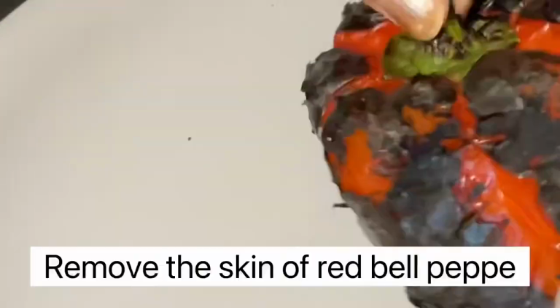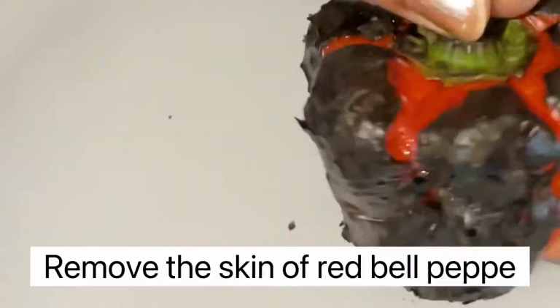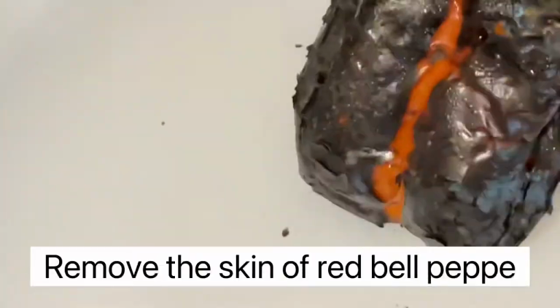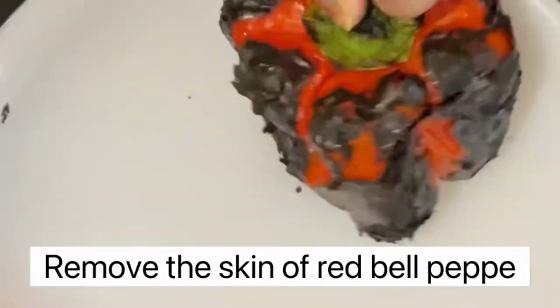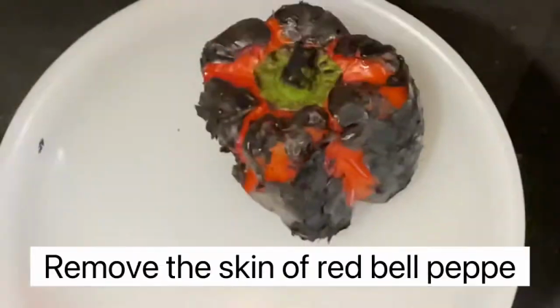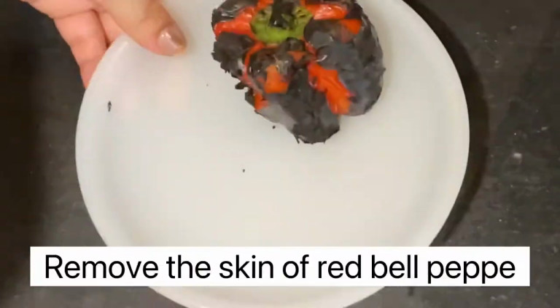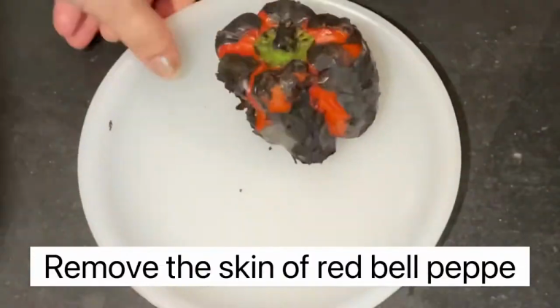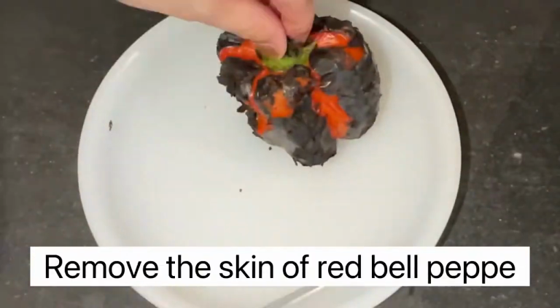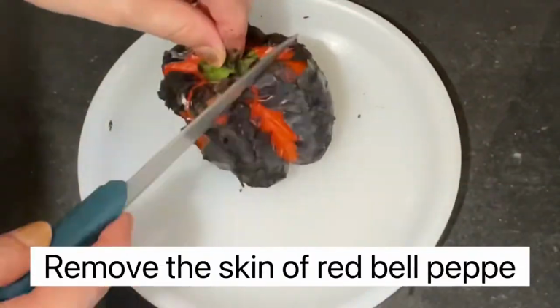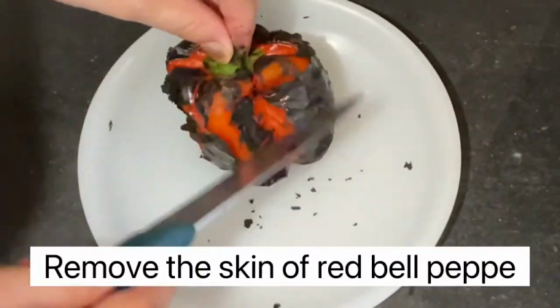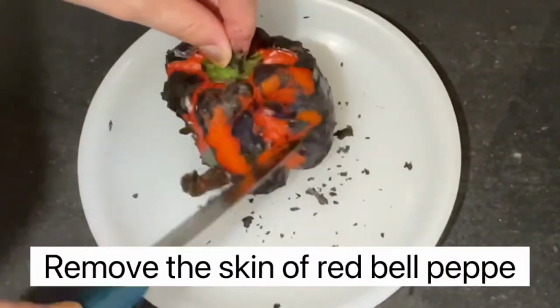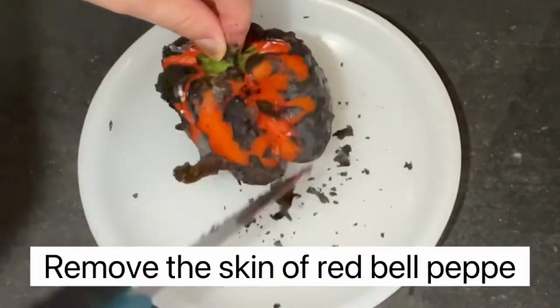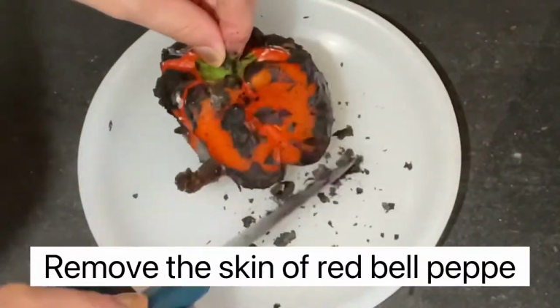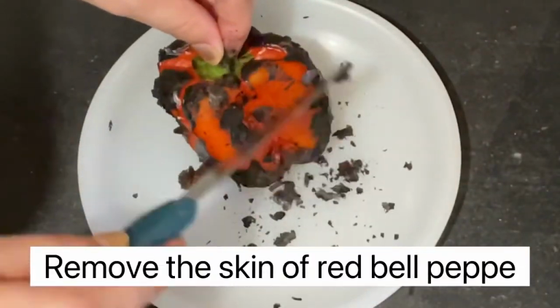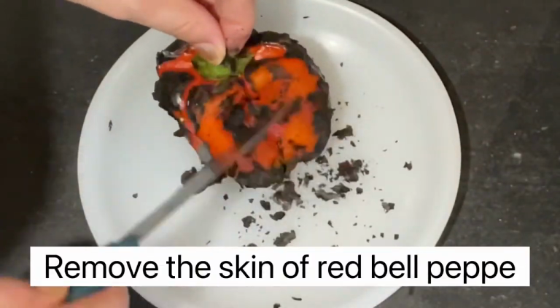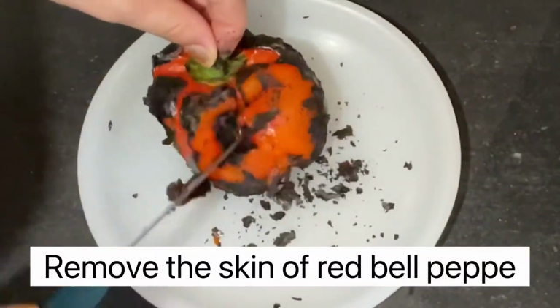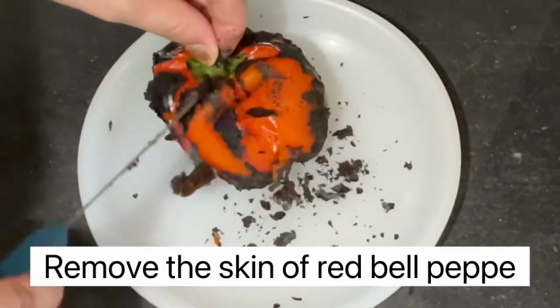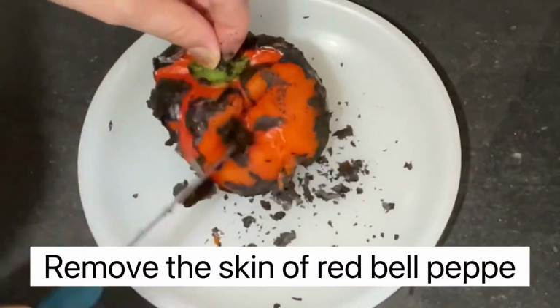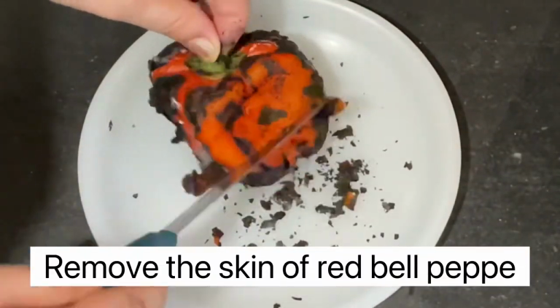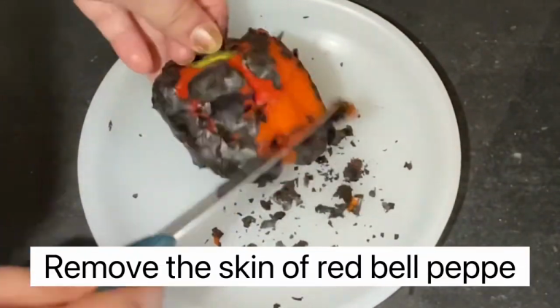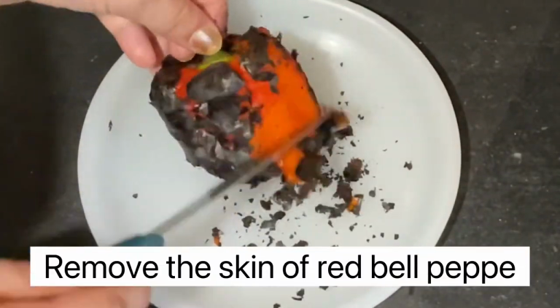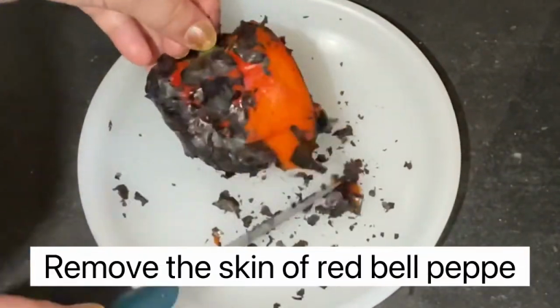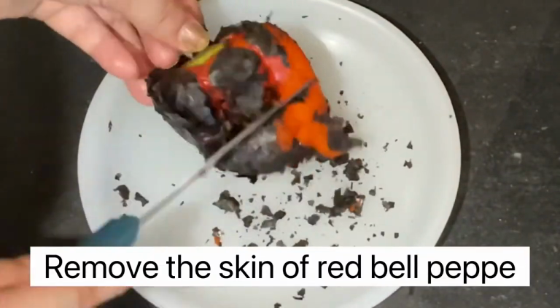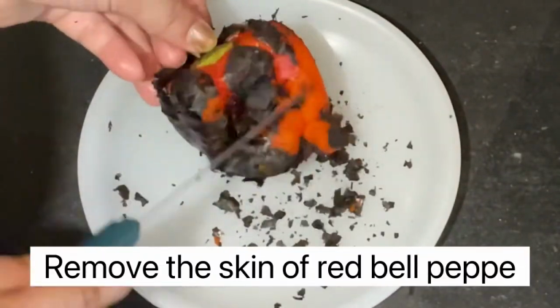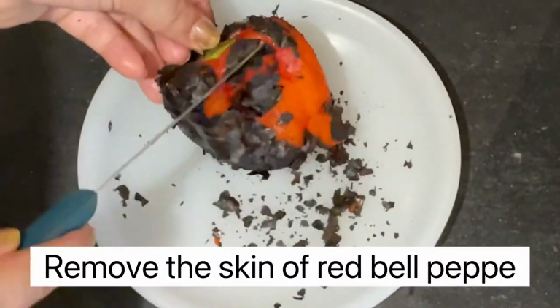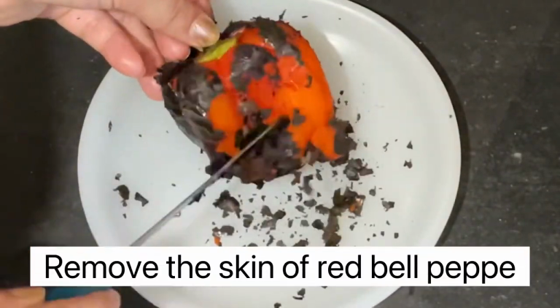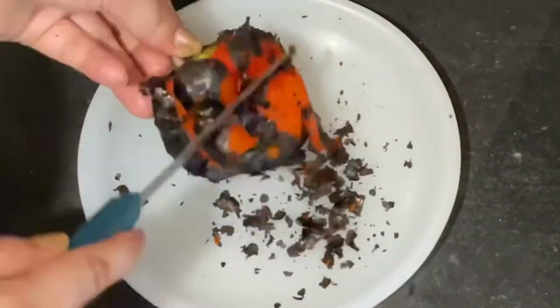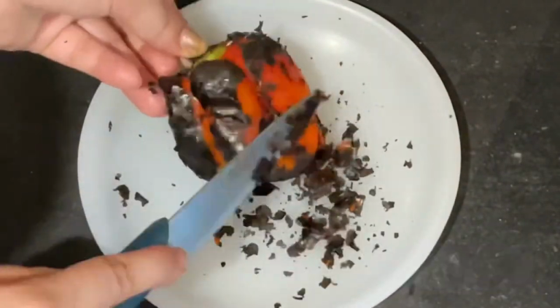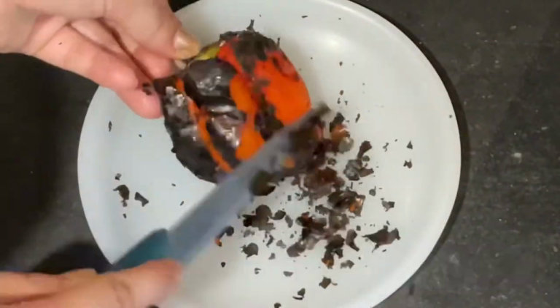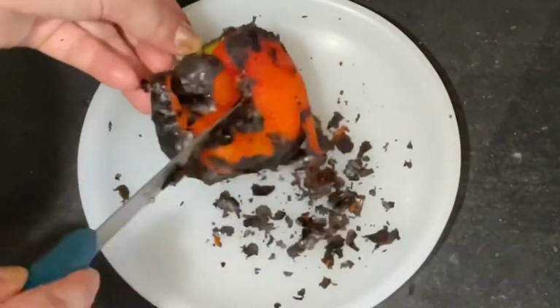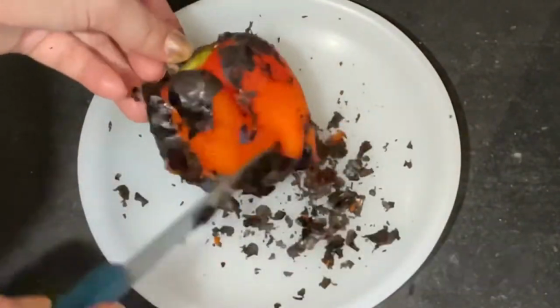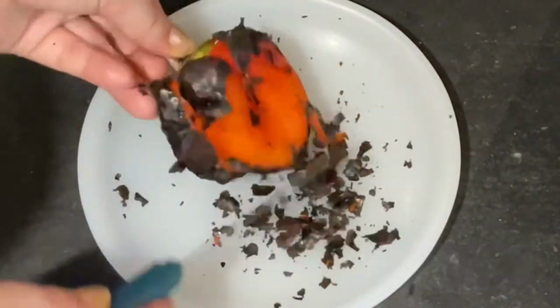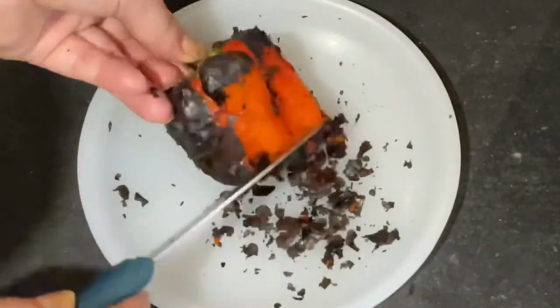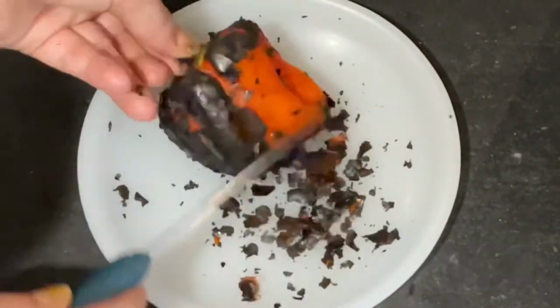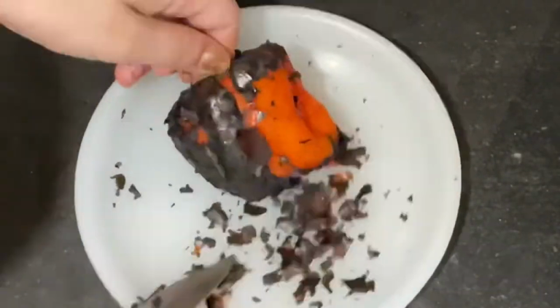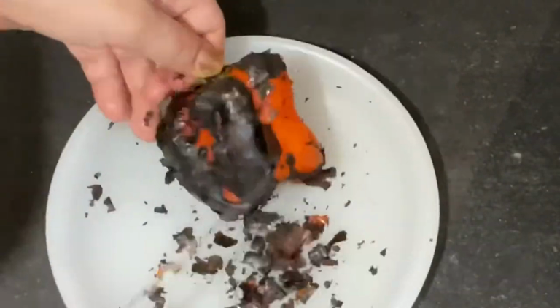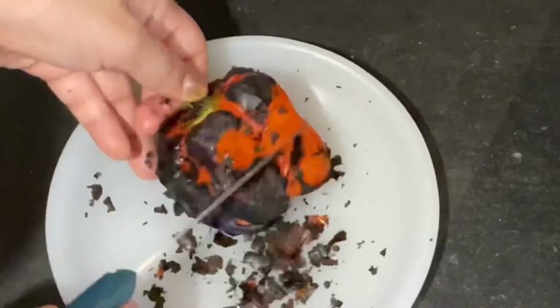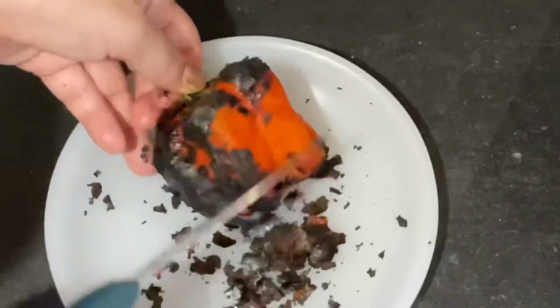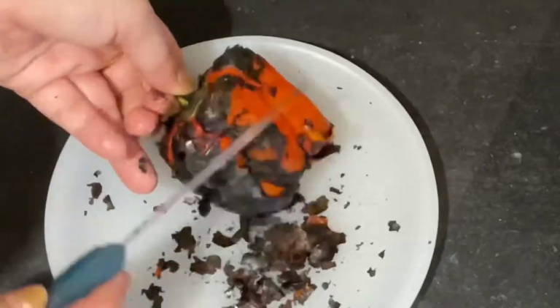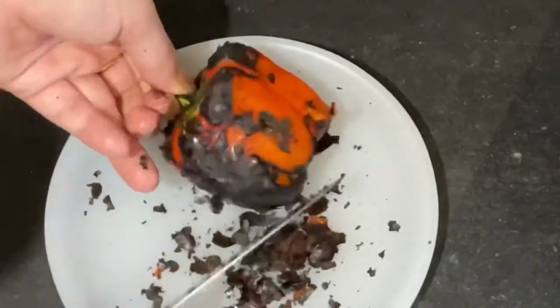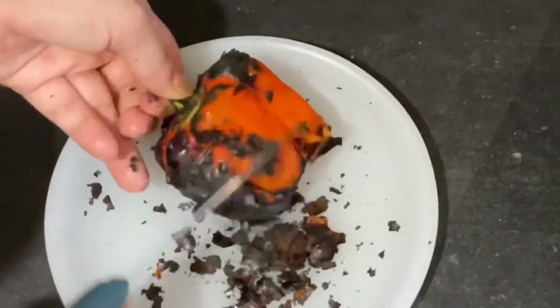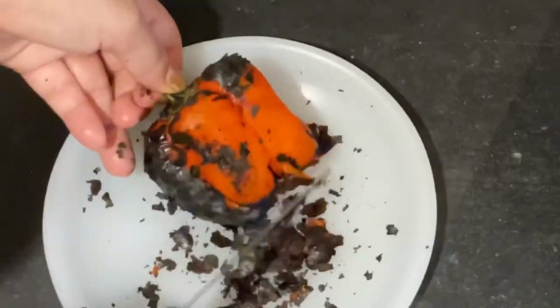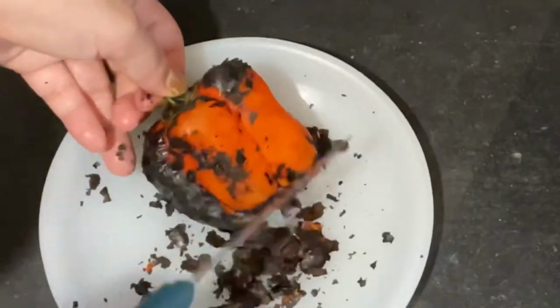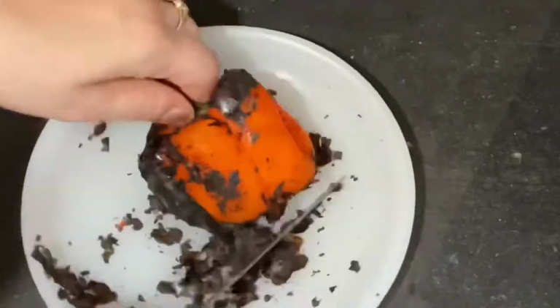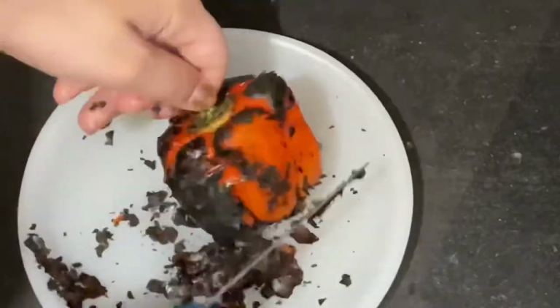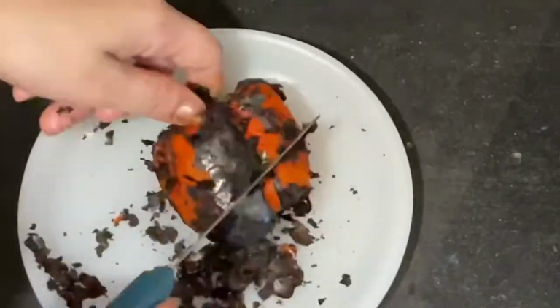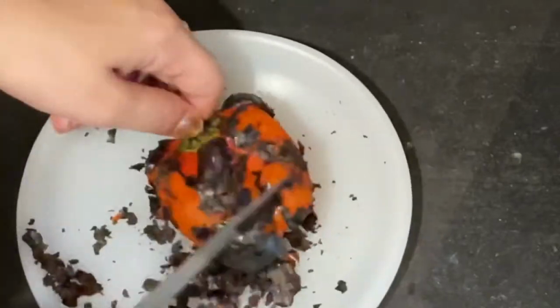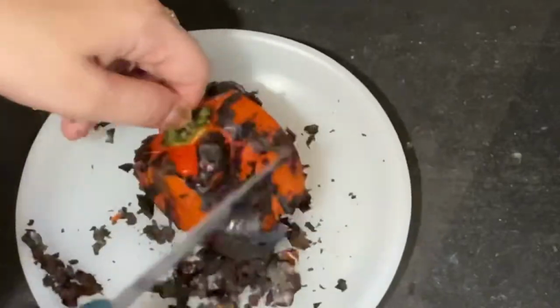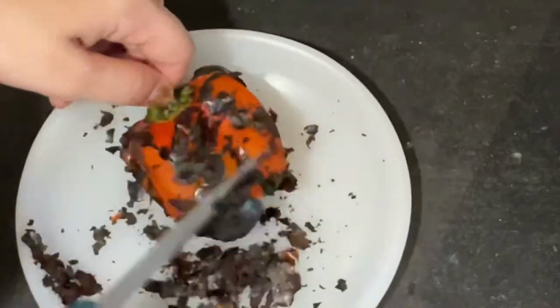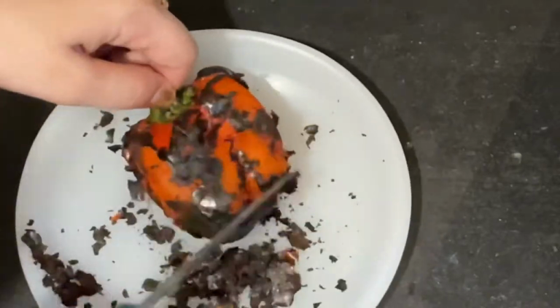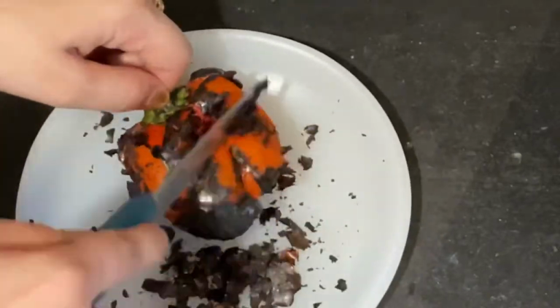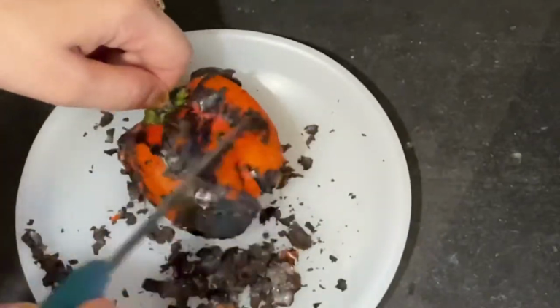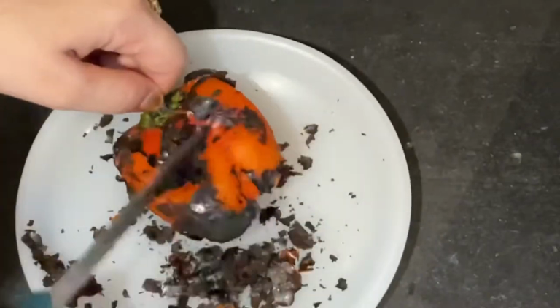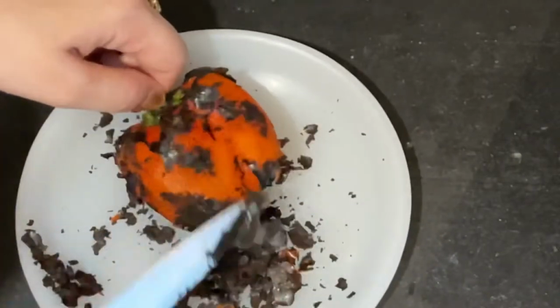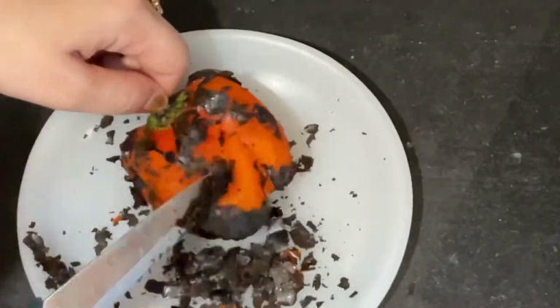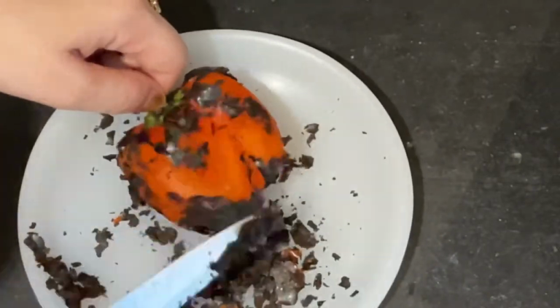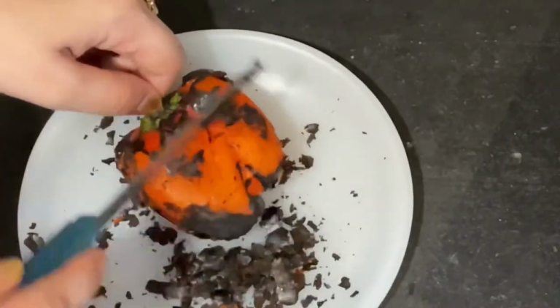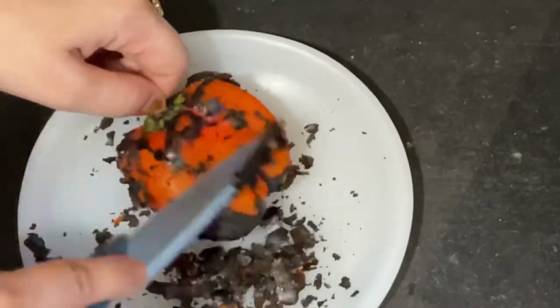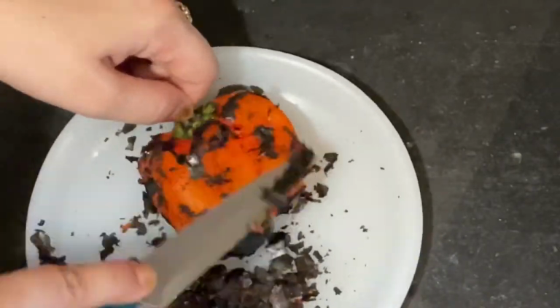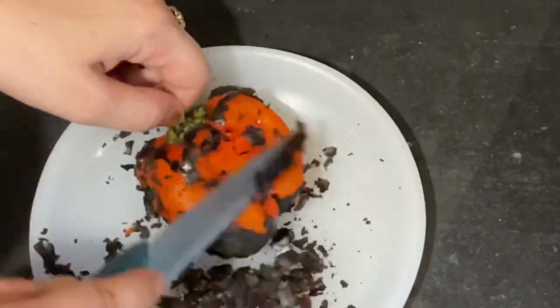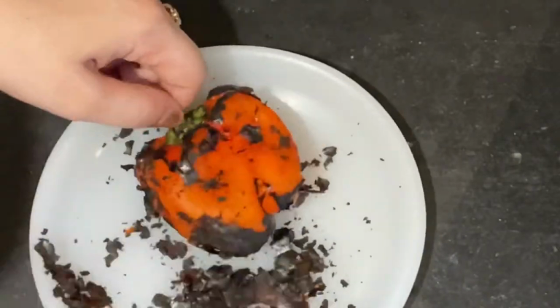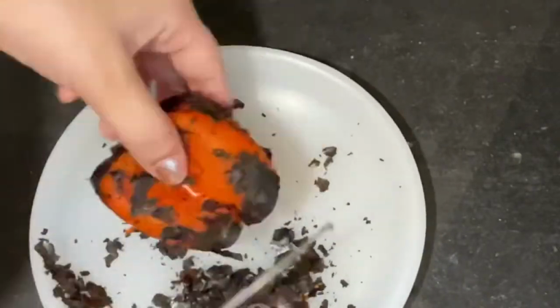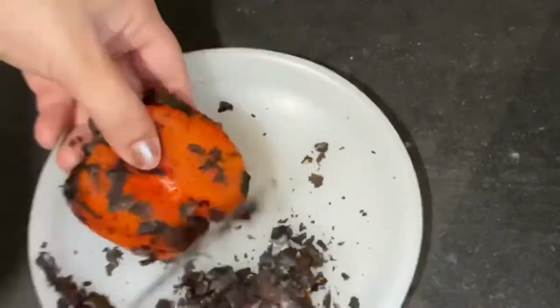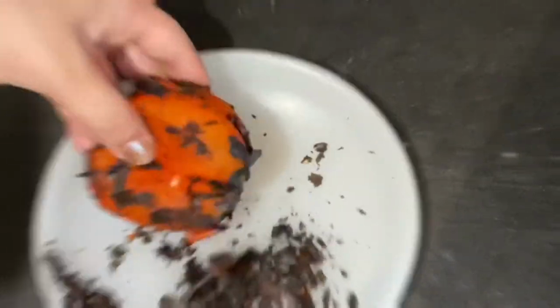Then we have to remove the skin of the red bell pepper. You have to wash it properly.